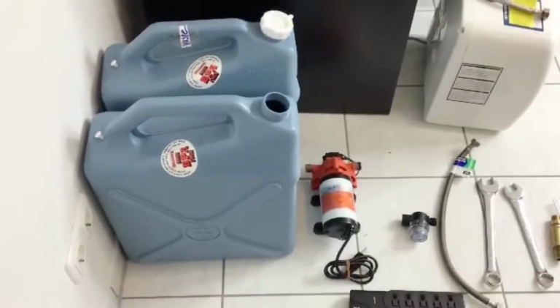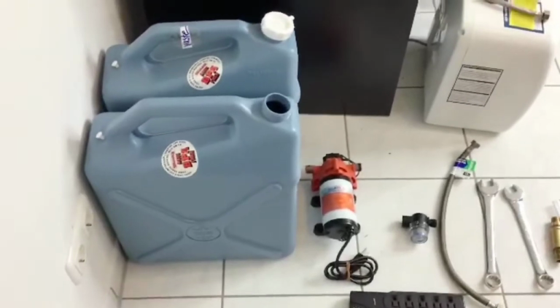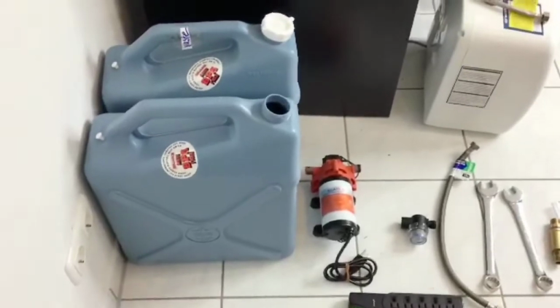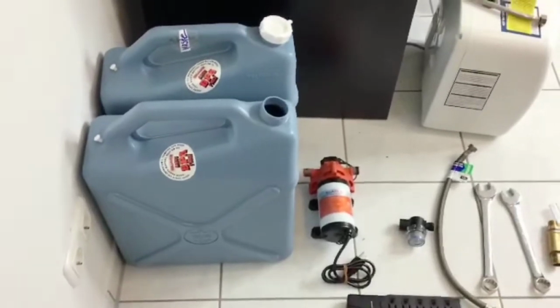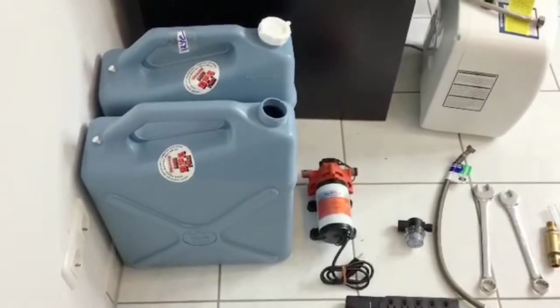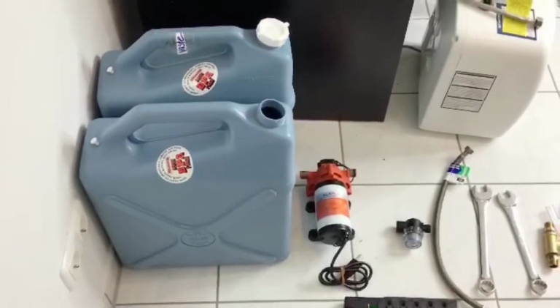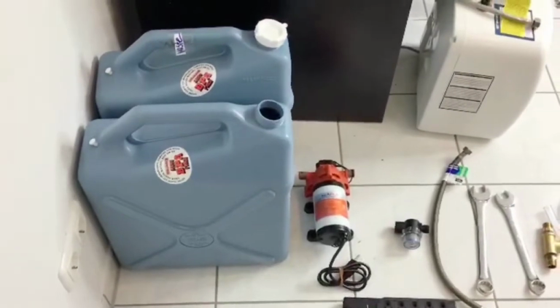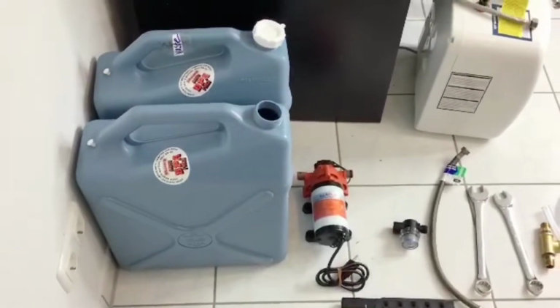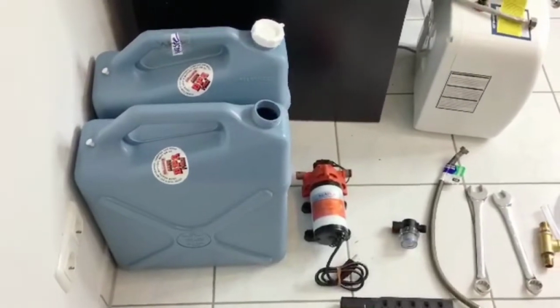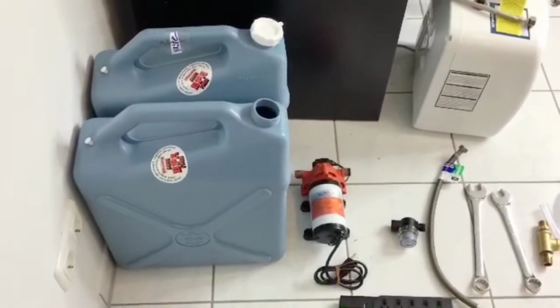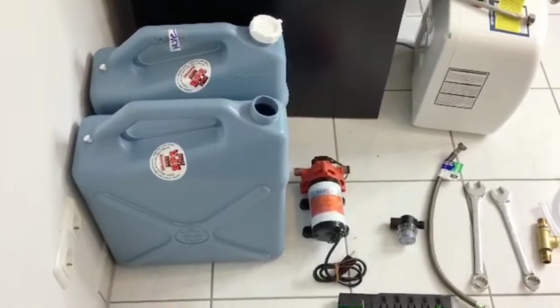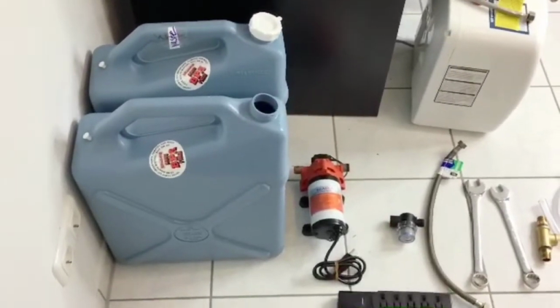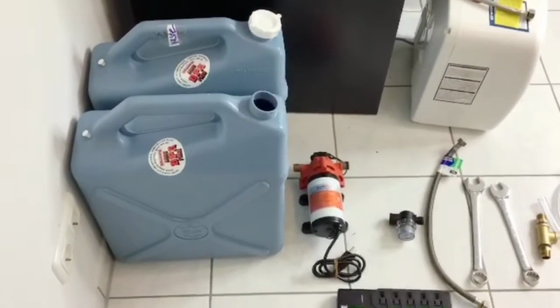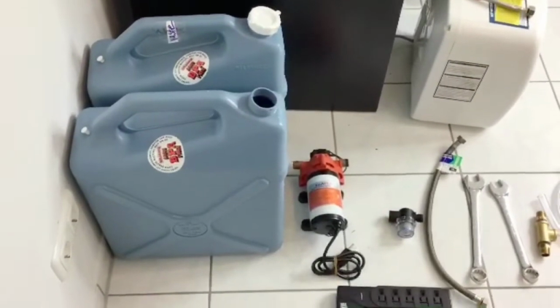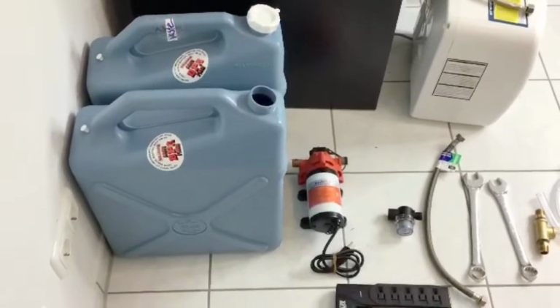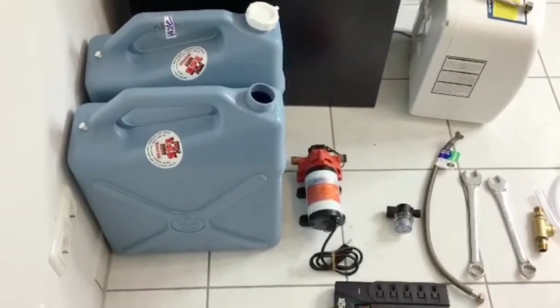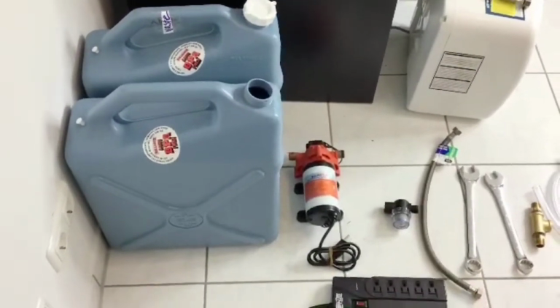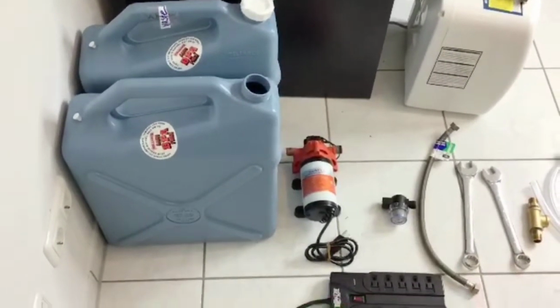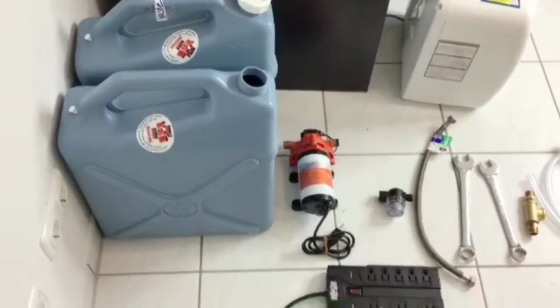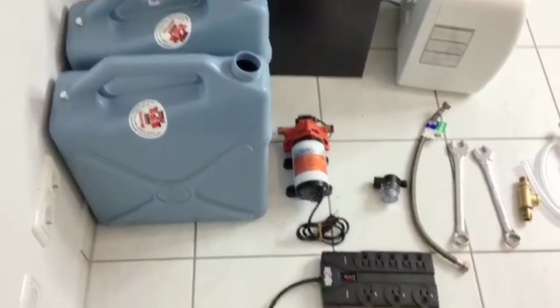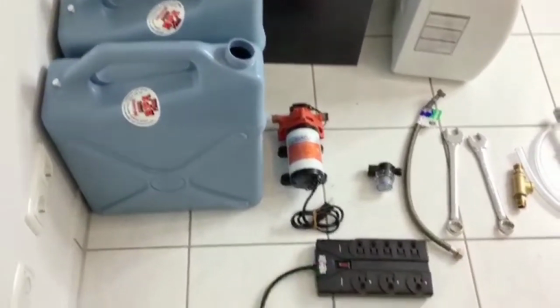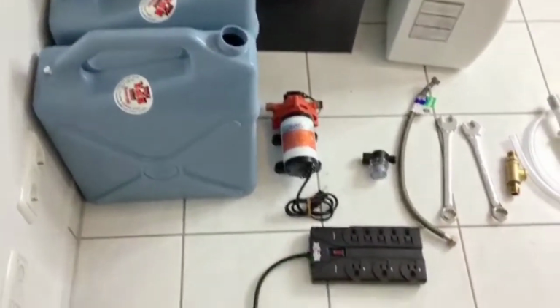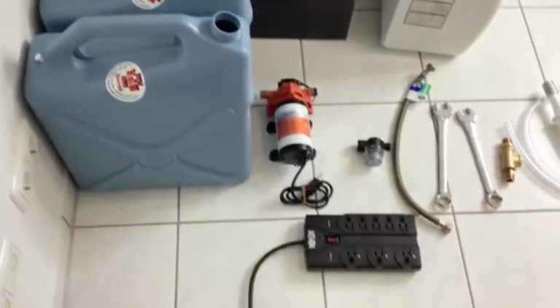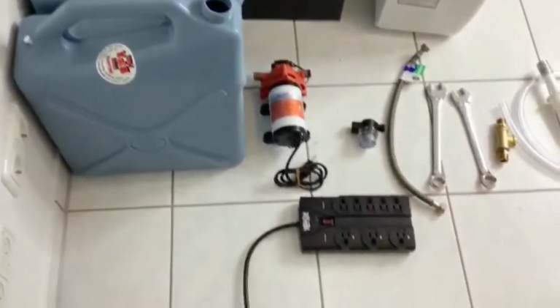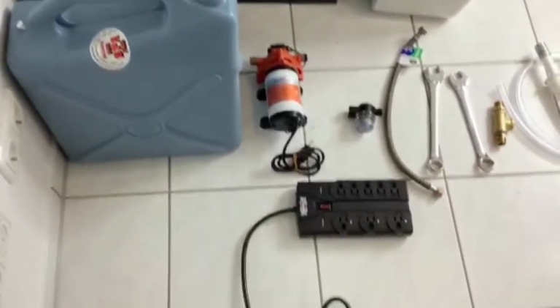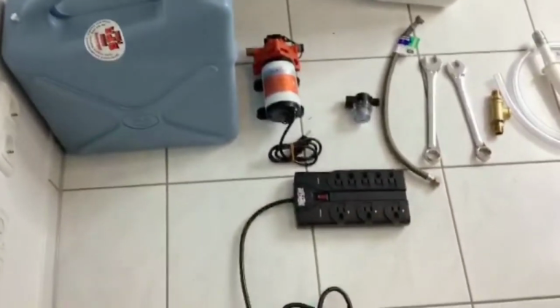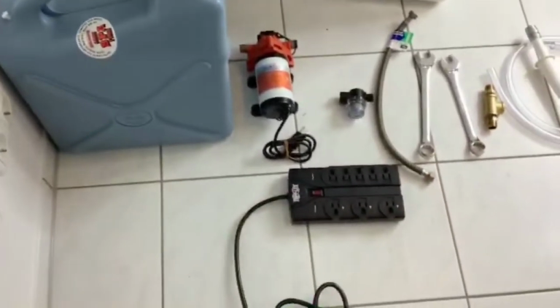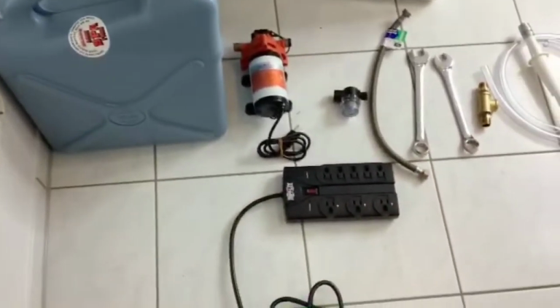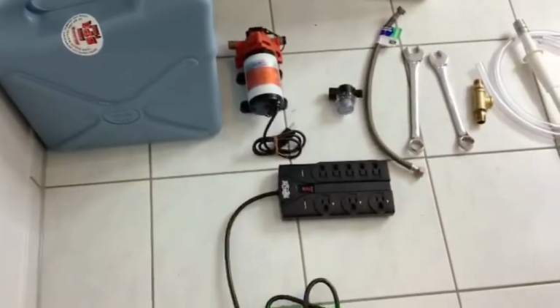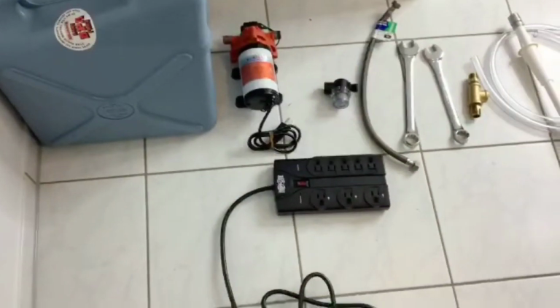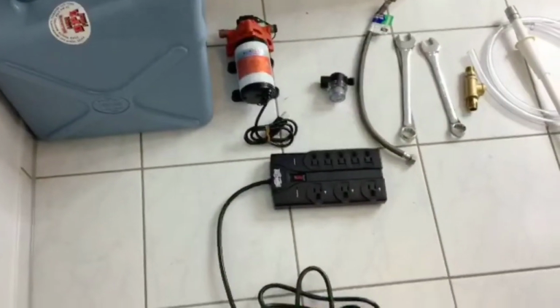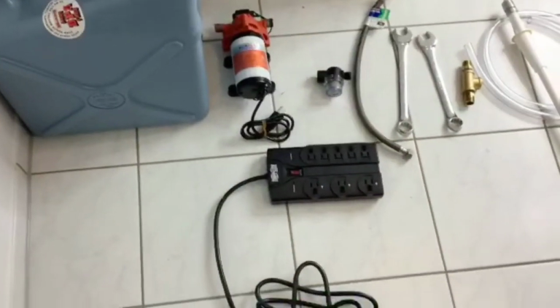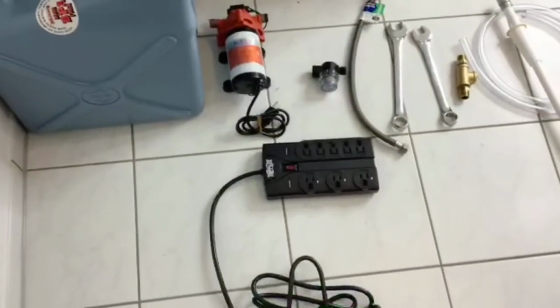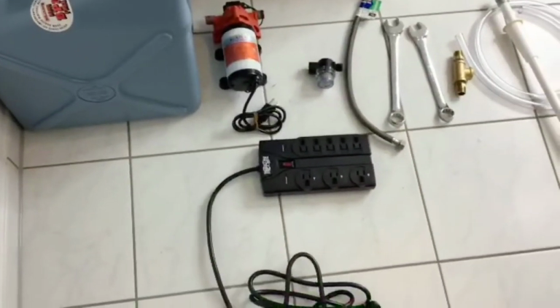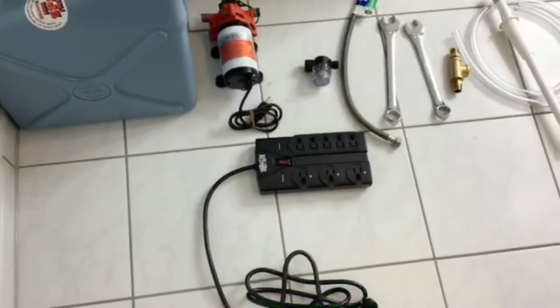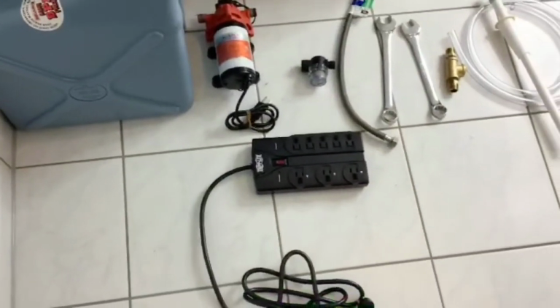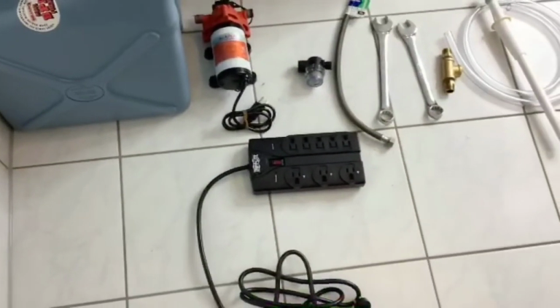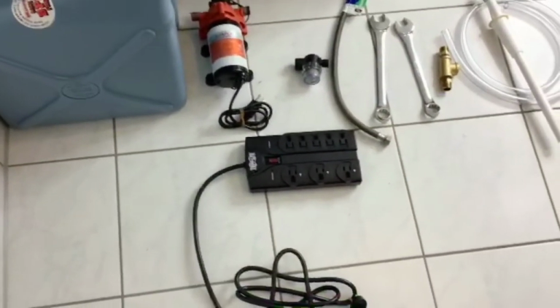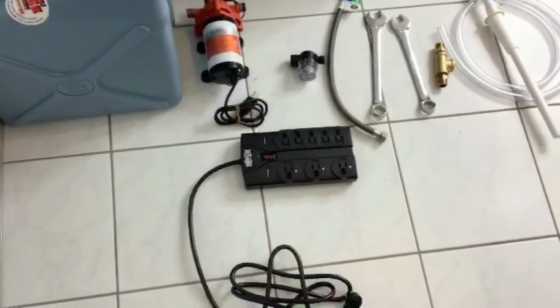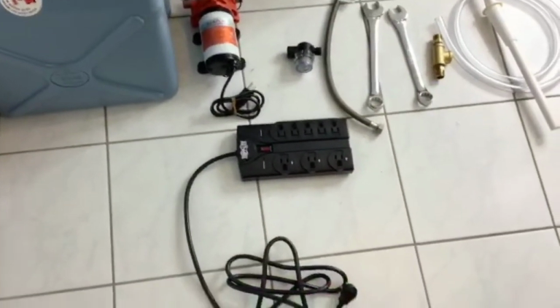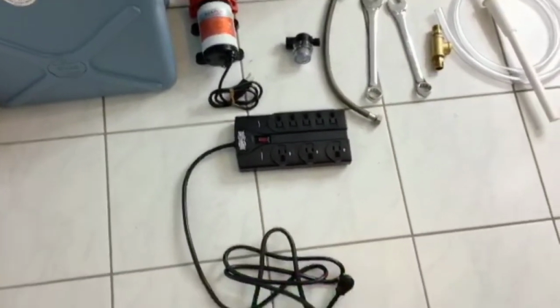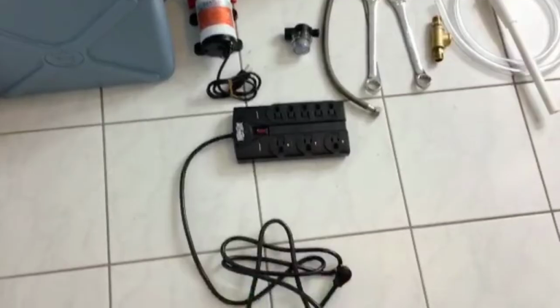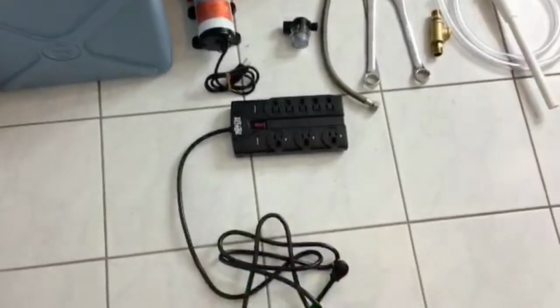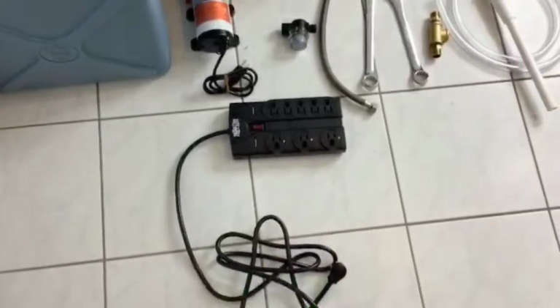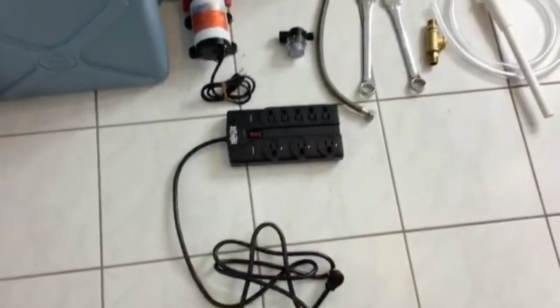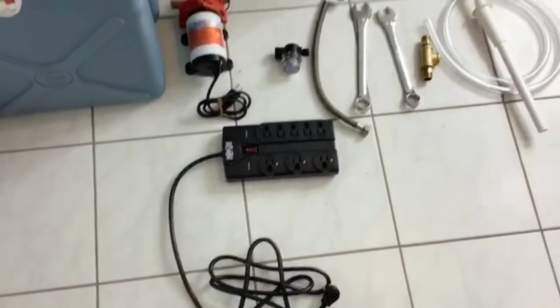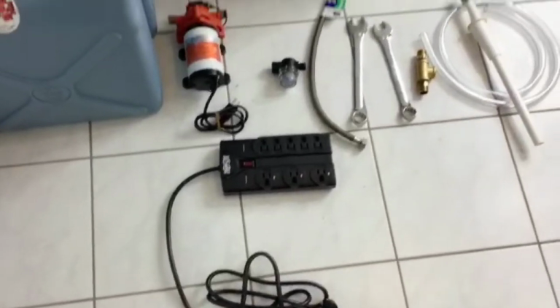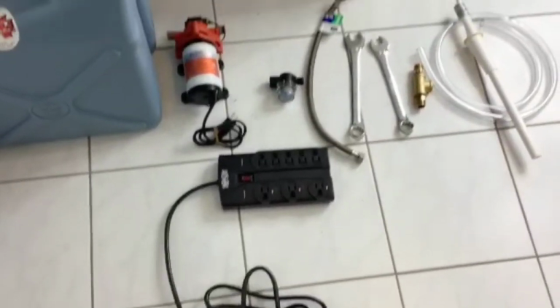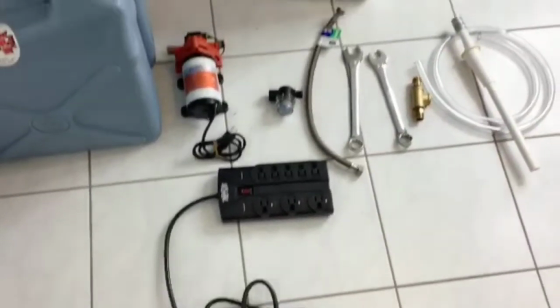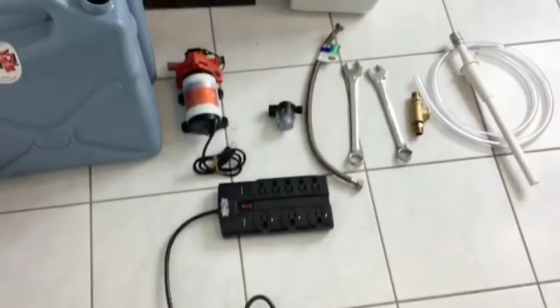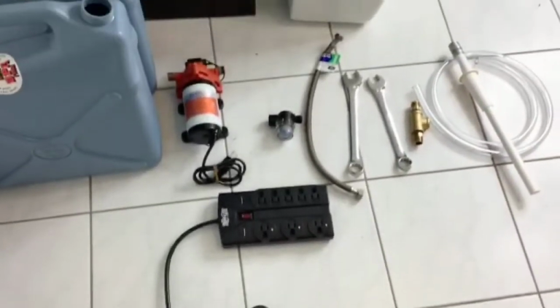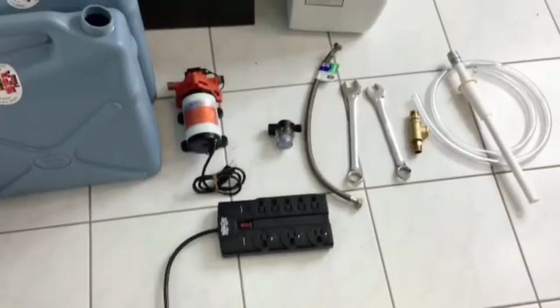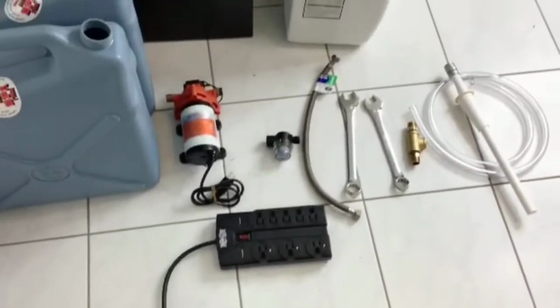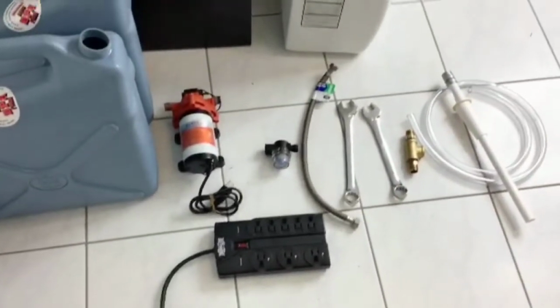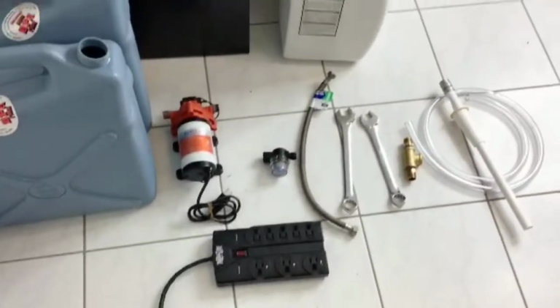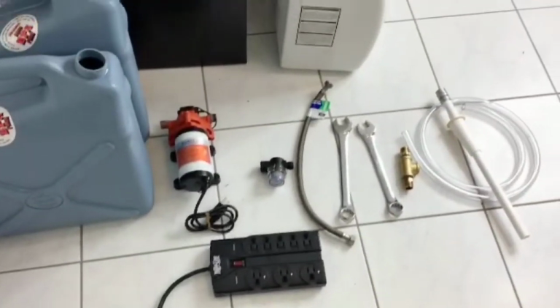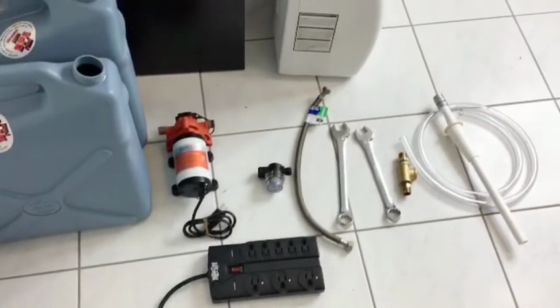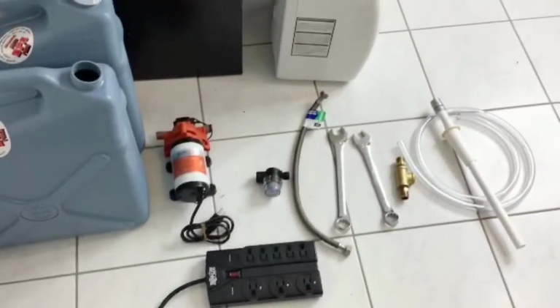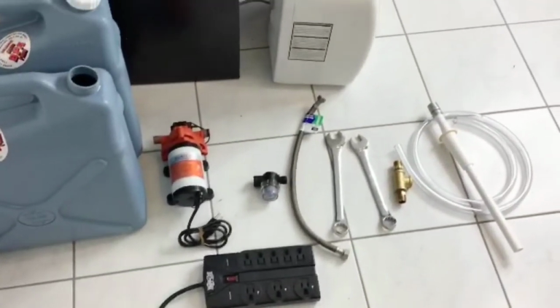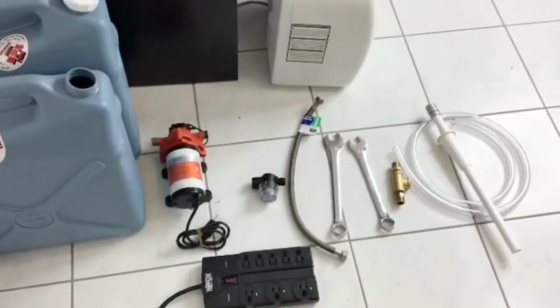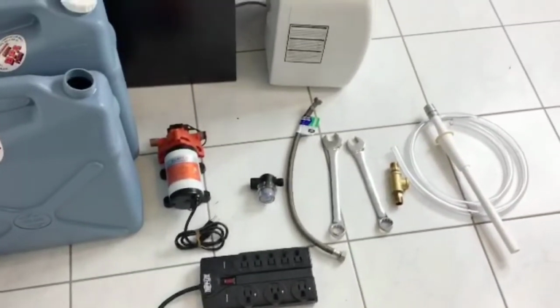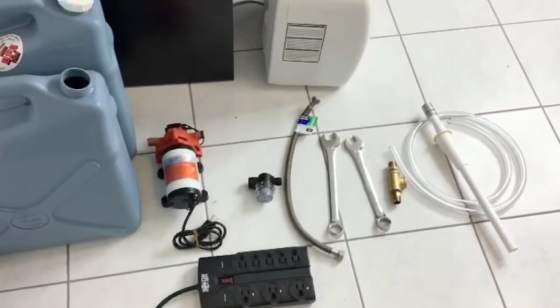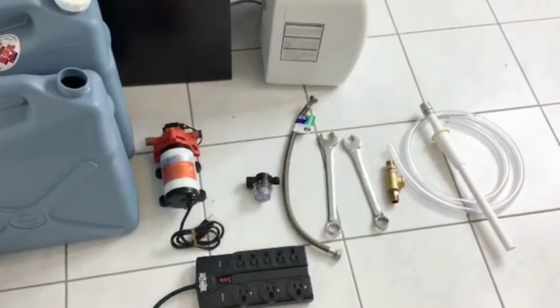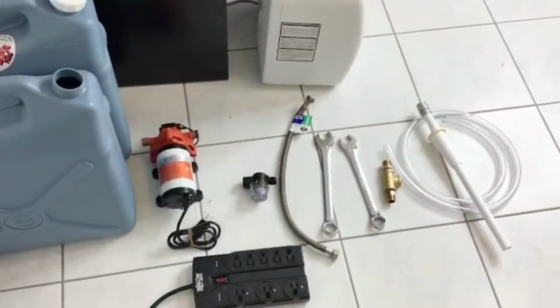Hello viewers and welcome to today's video building the portable sink. These are all the things you need.